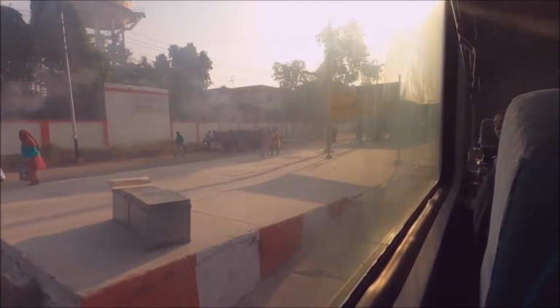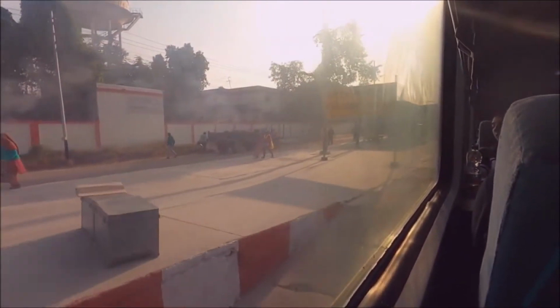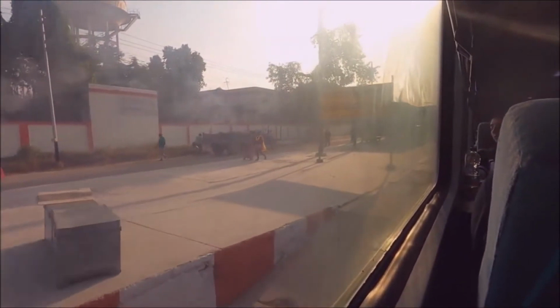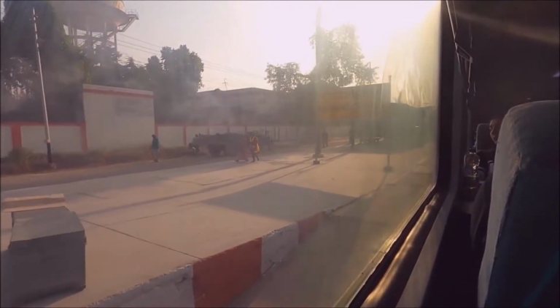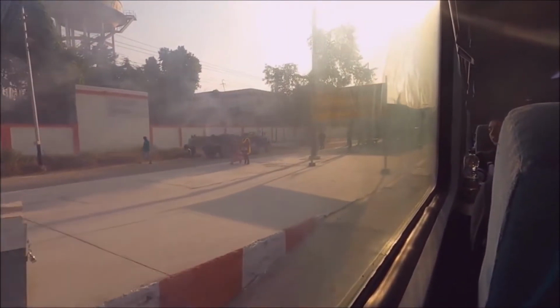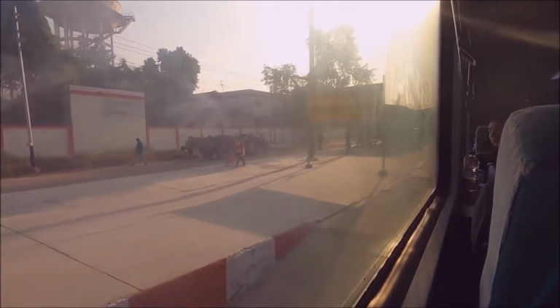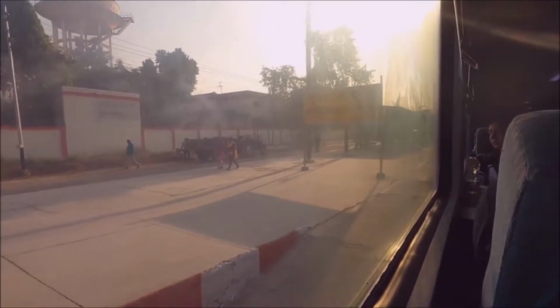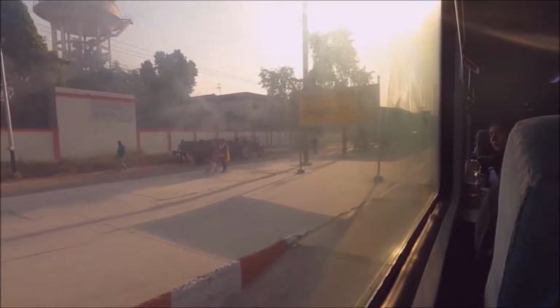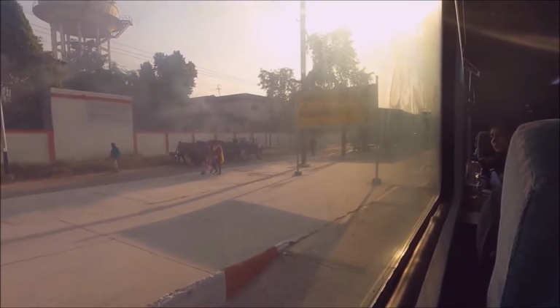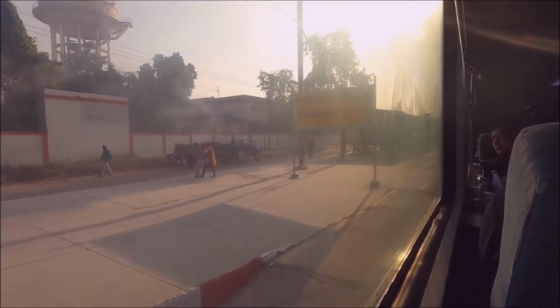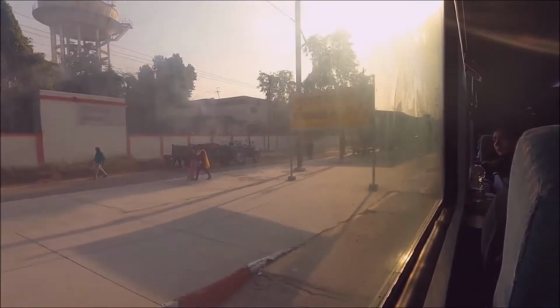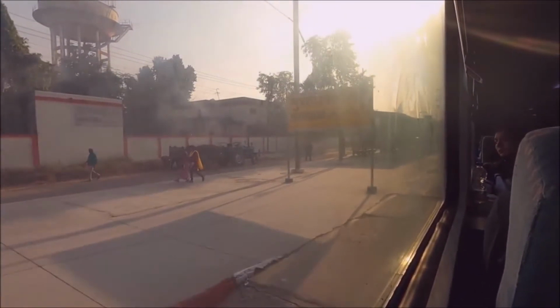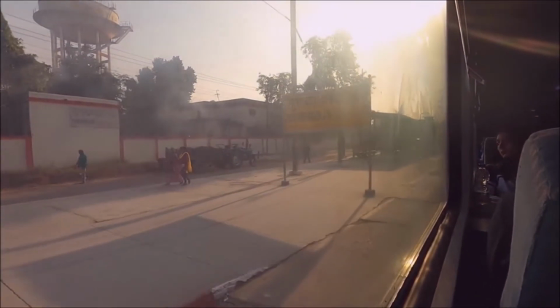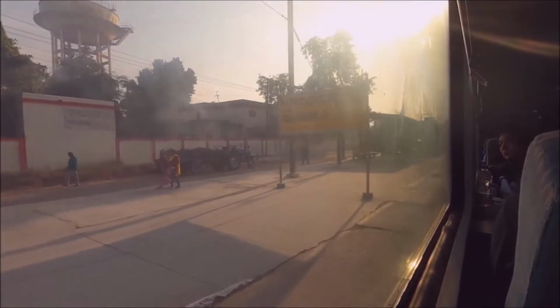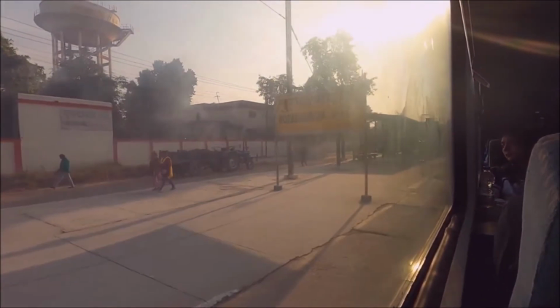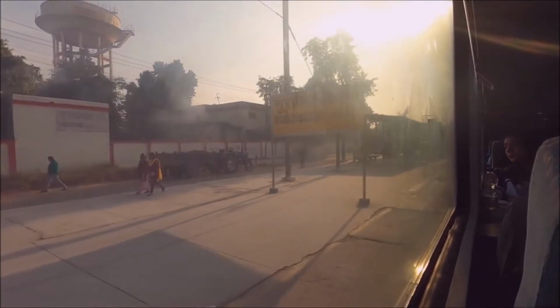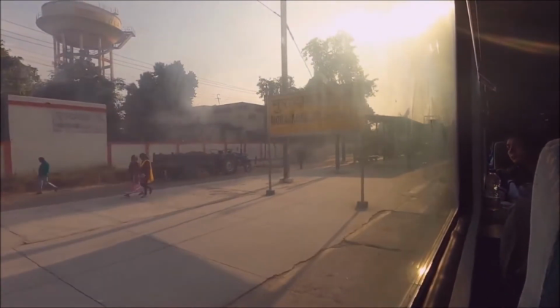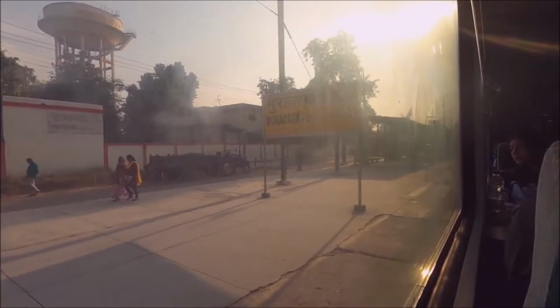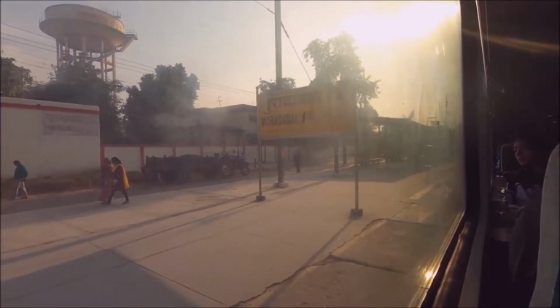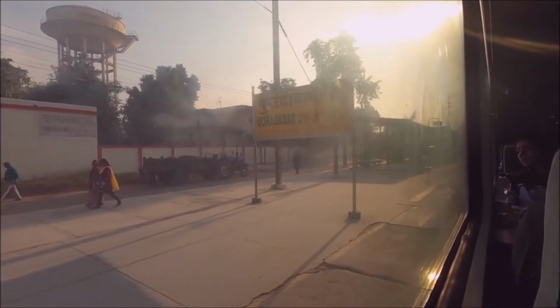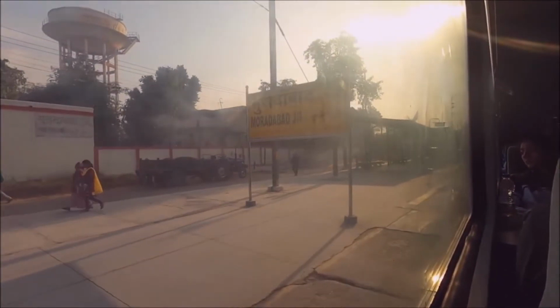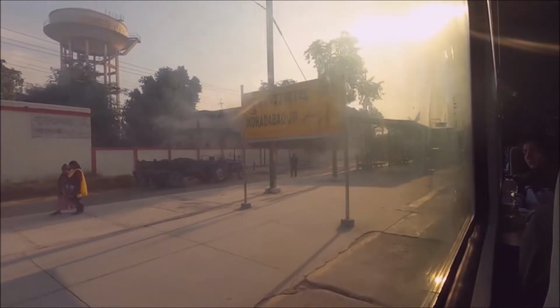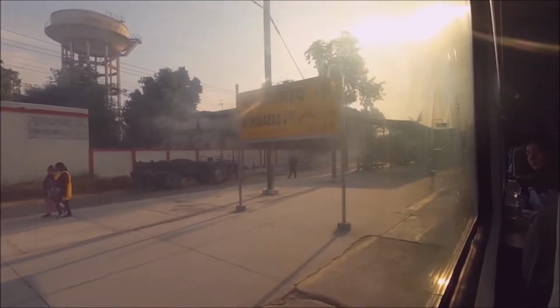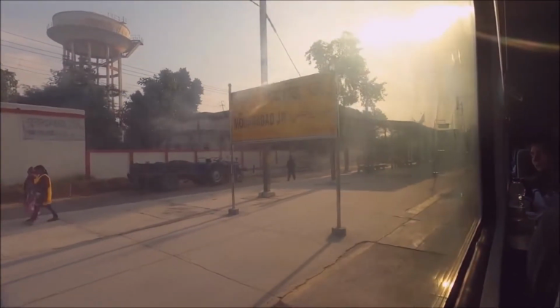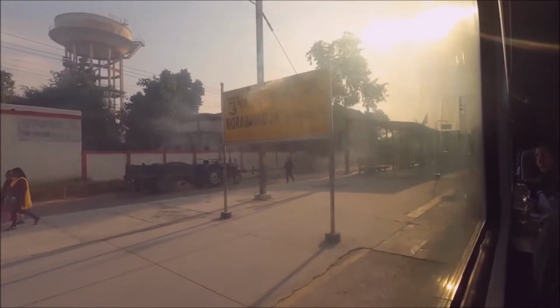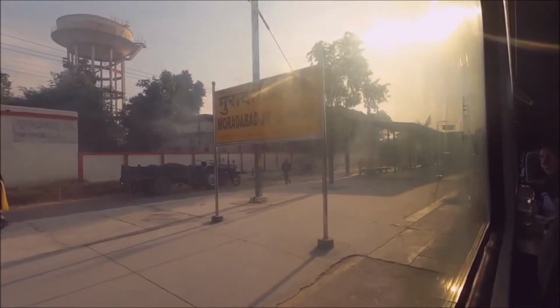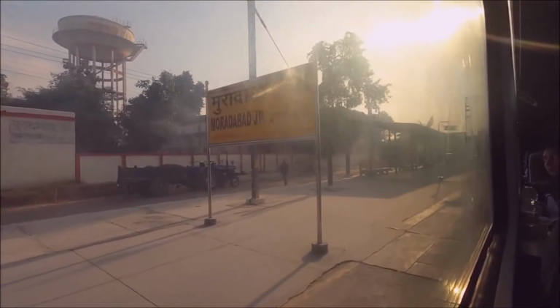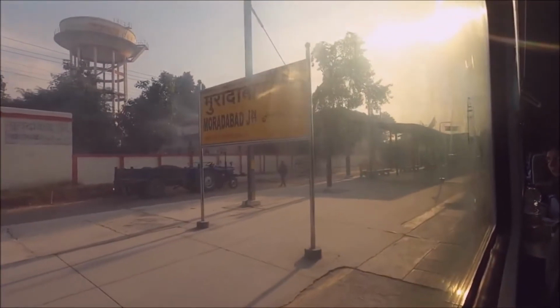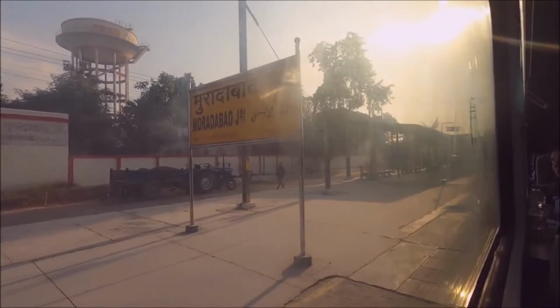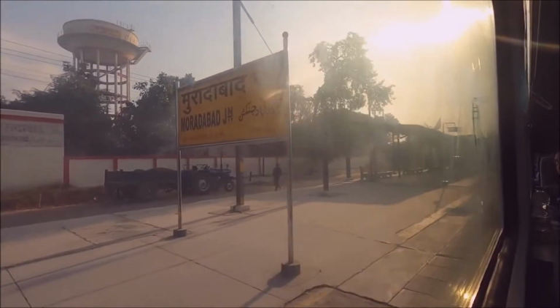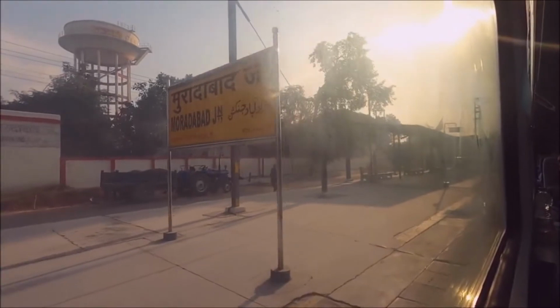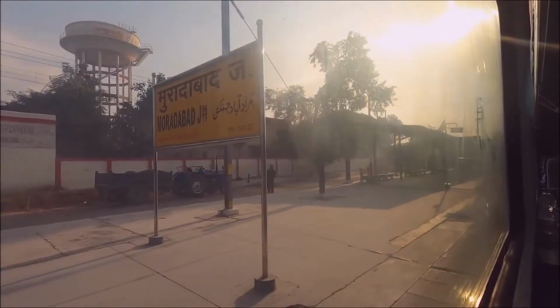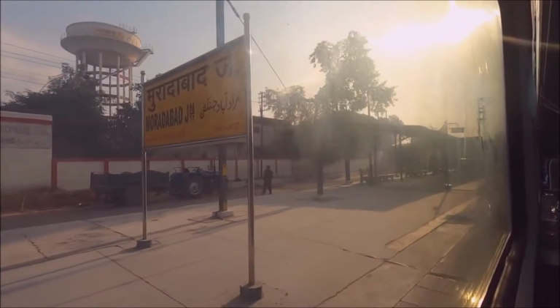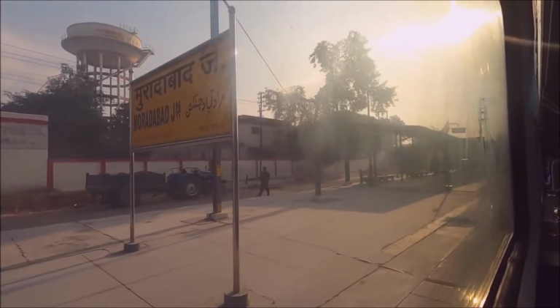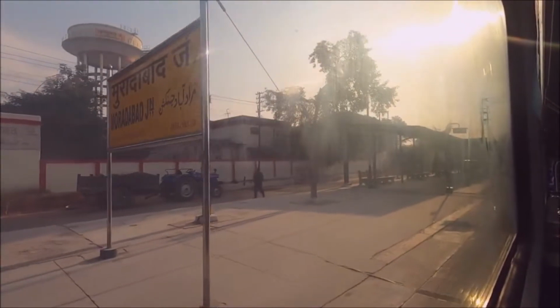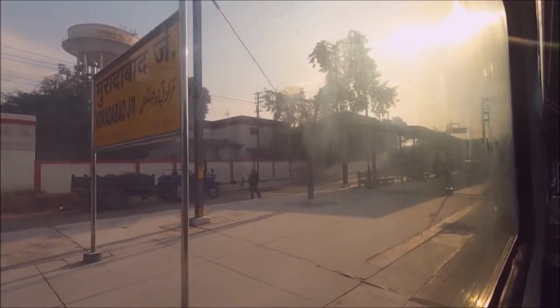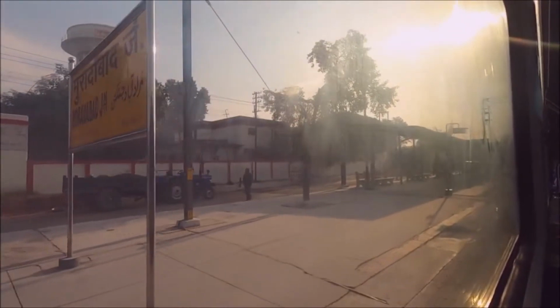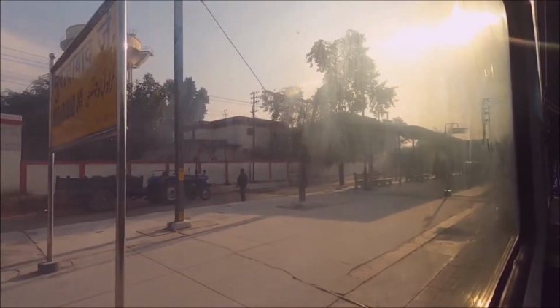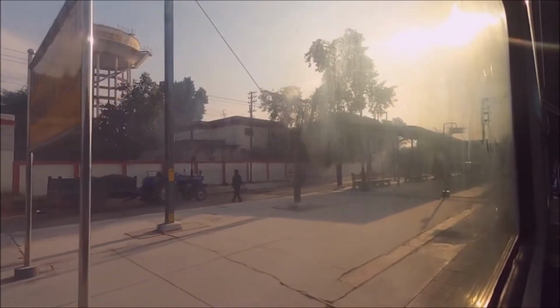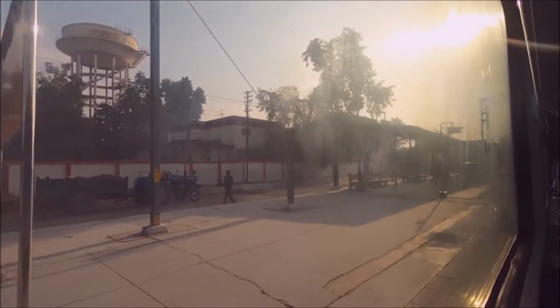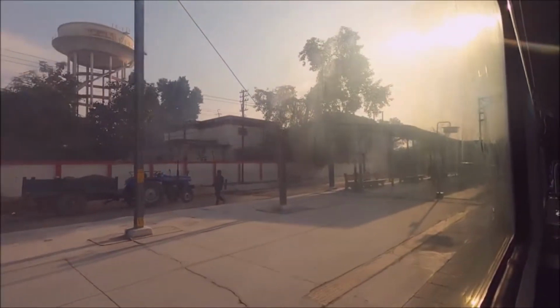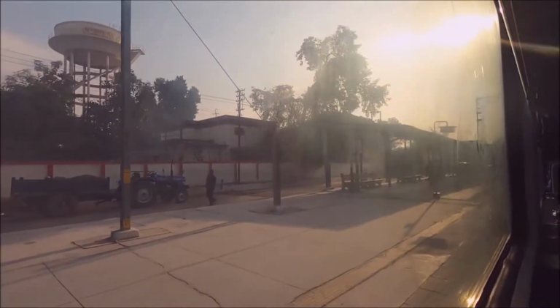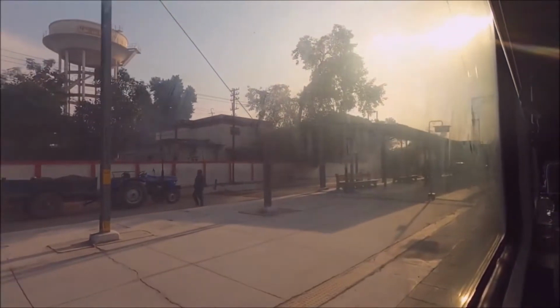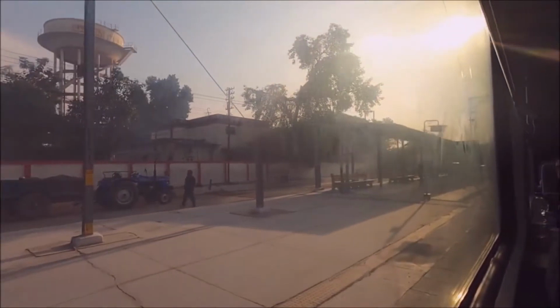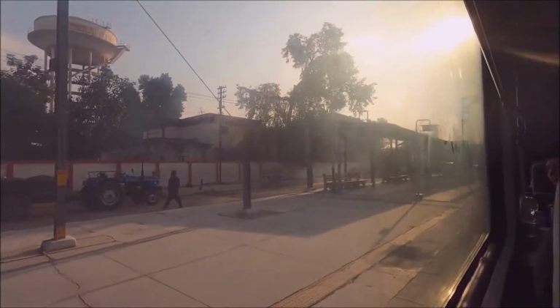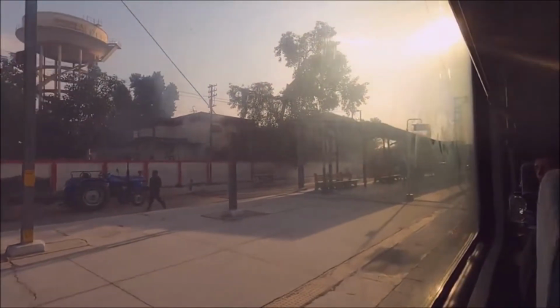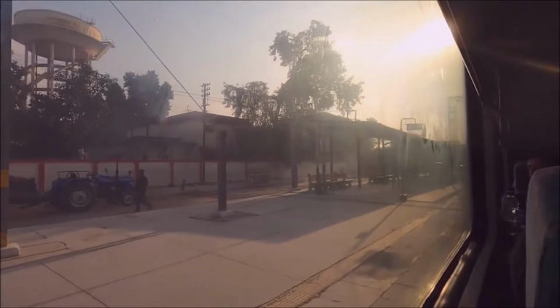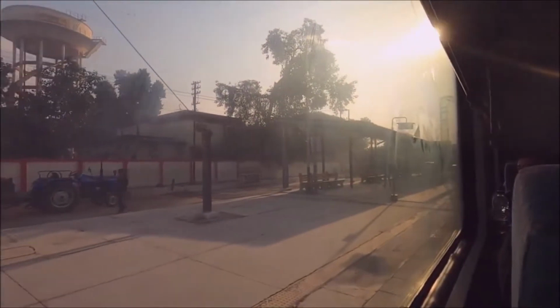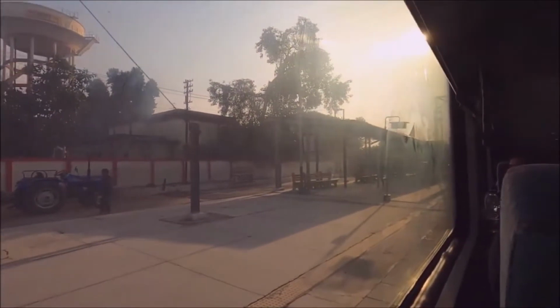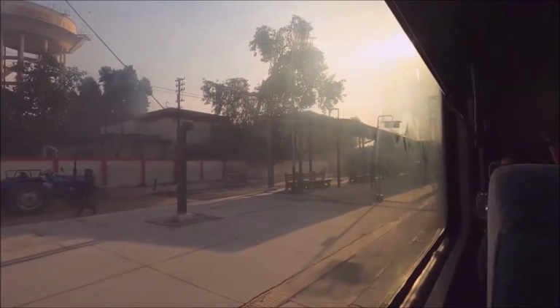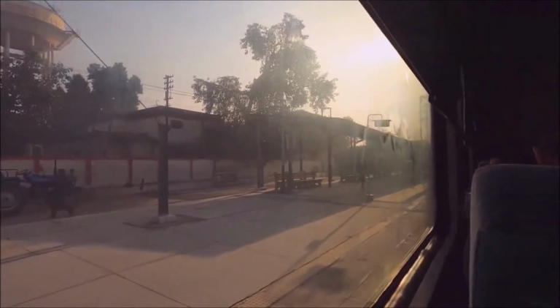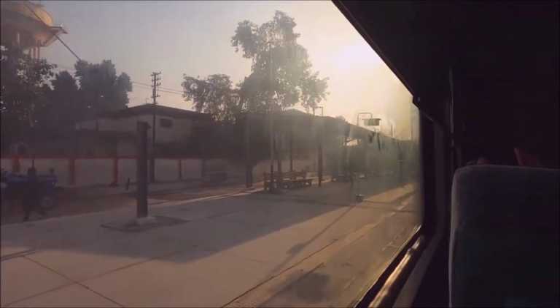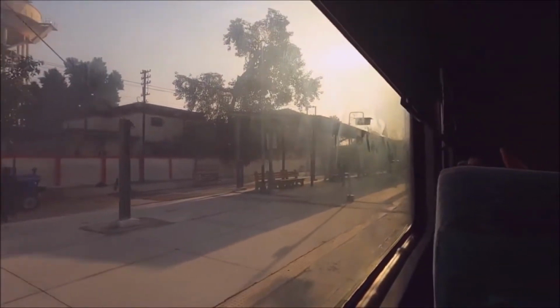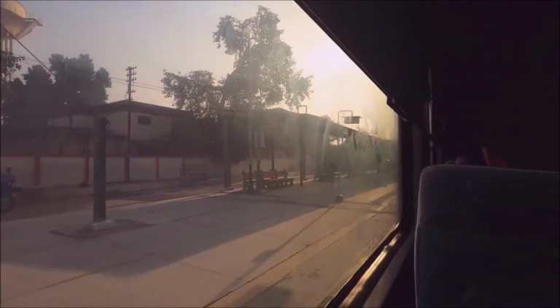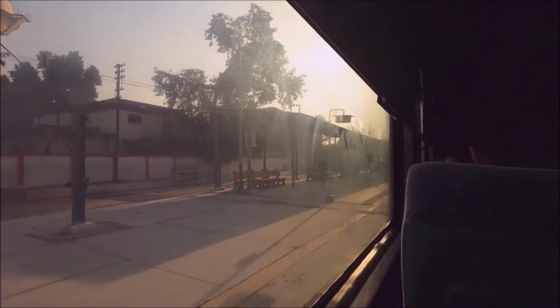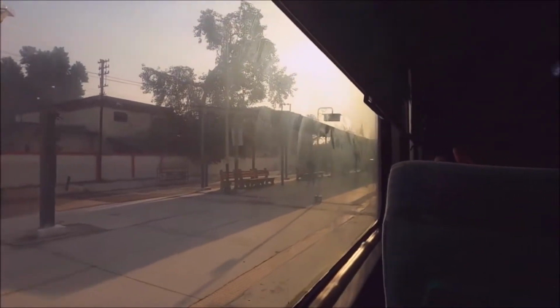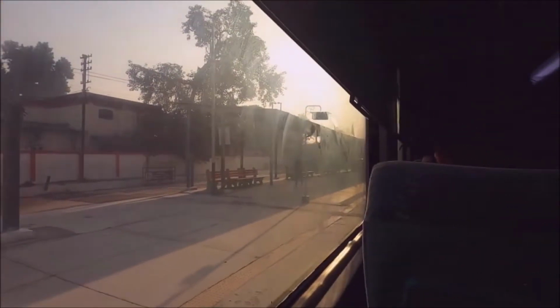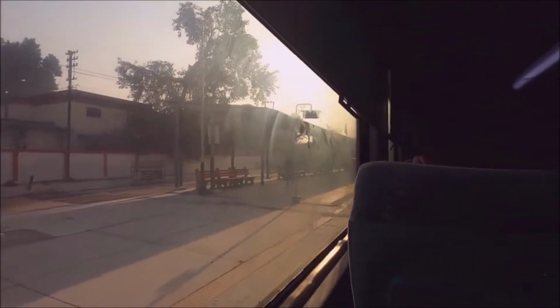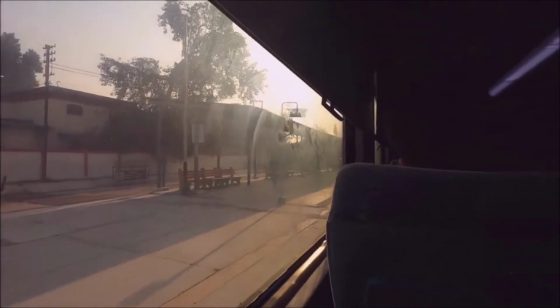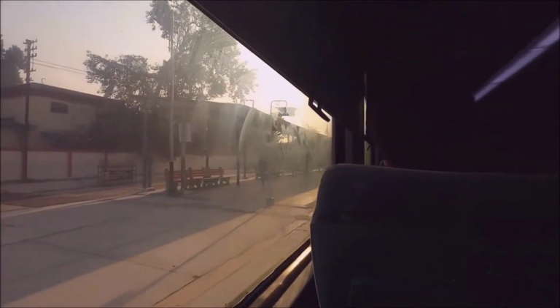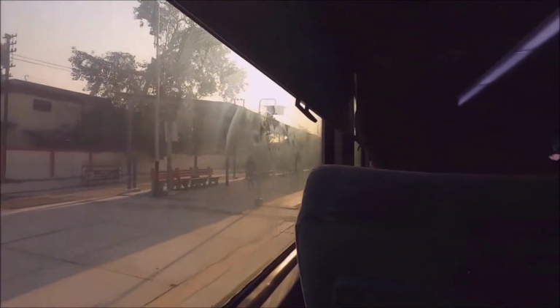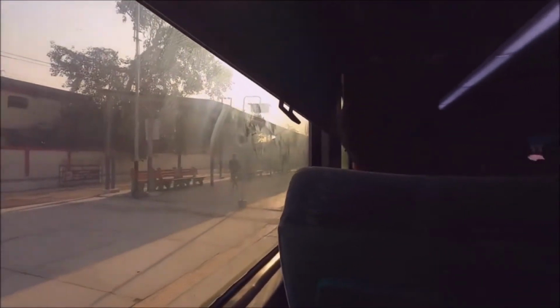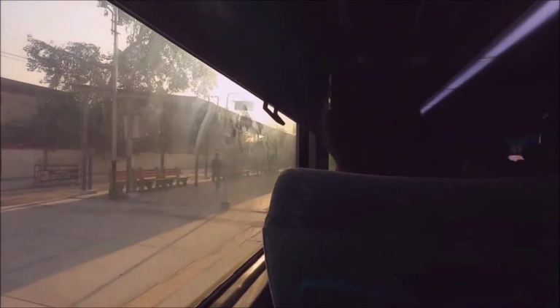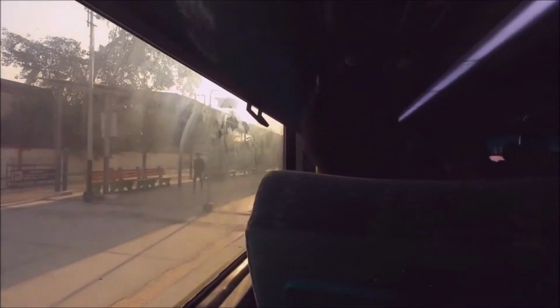At this point, we soon passed the city of Moradabad, which was actually the northernmost city in the state of Uttar Pradesh.